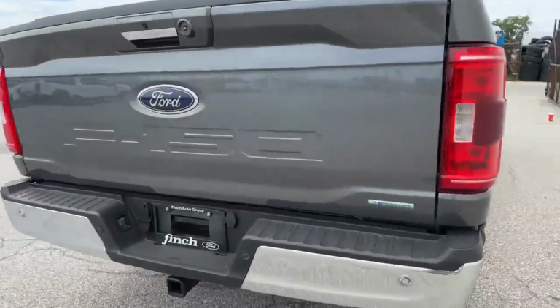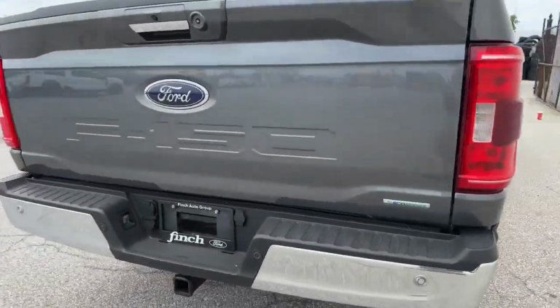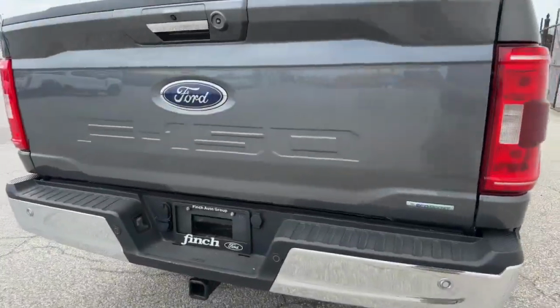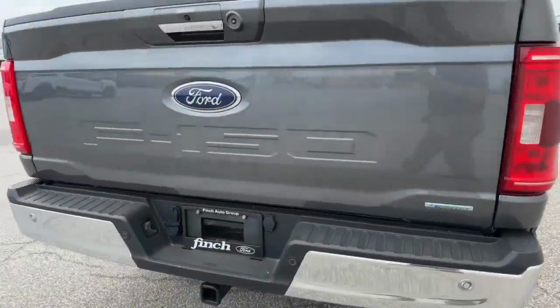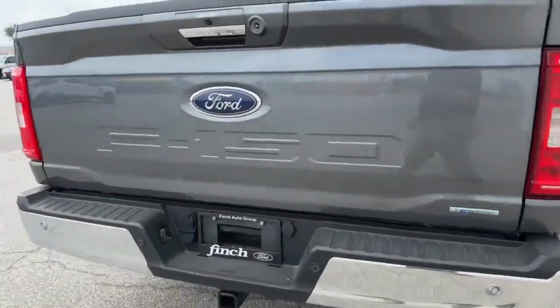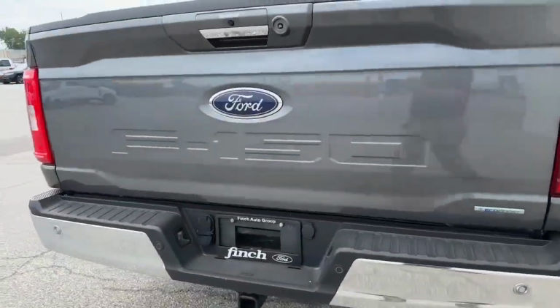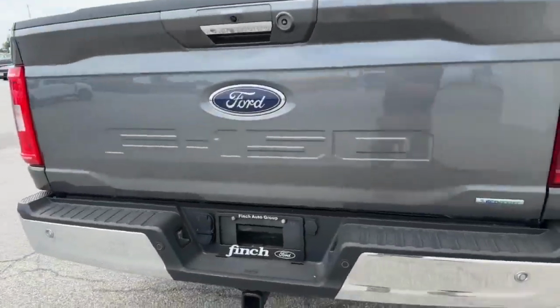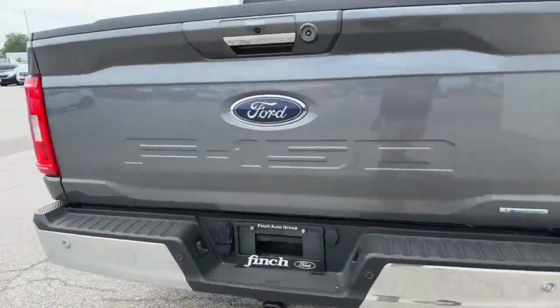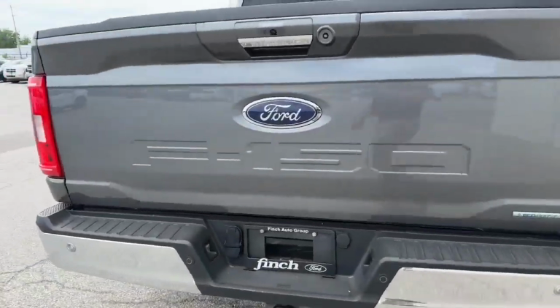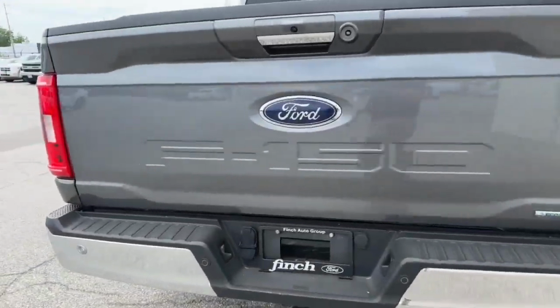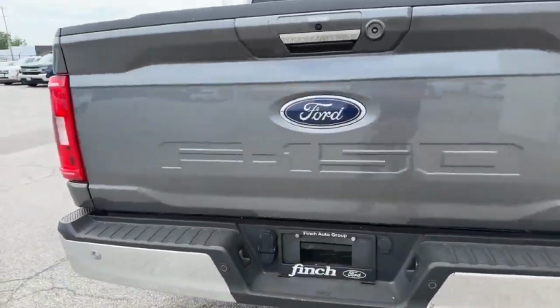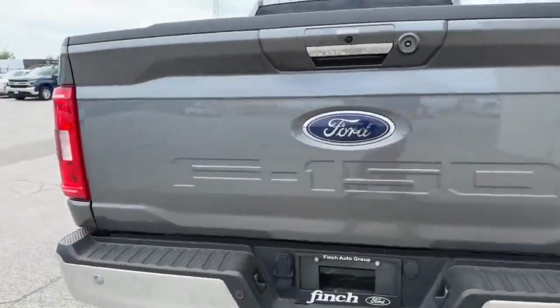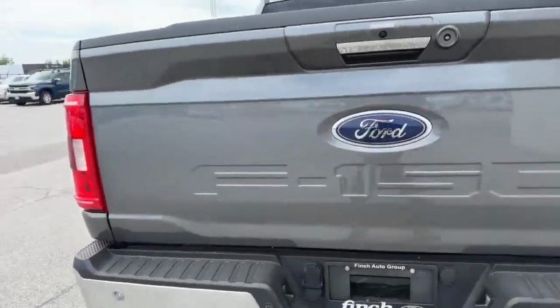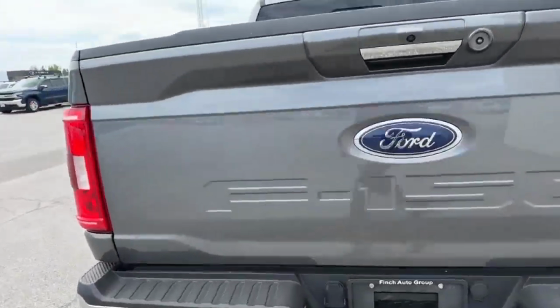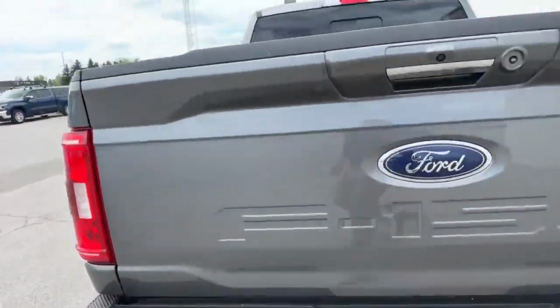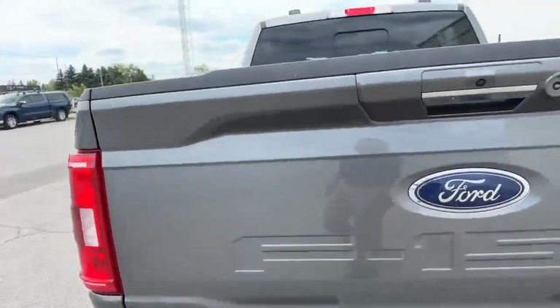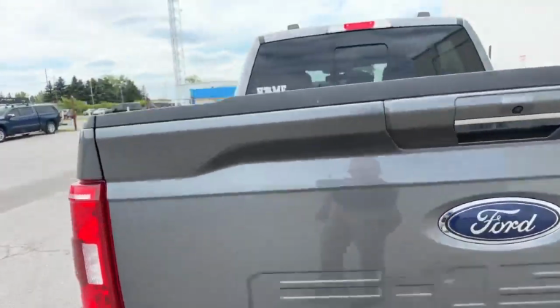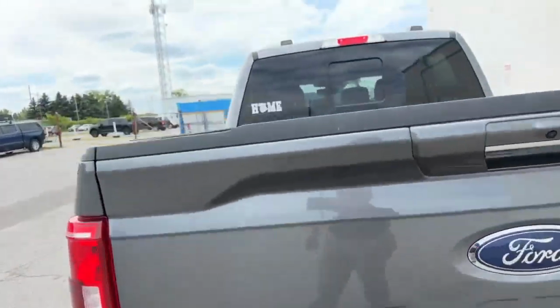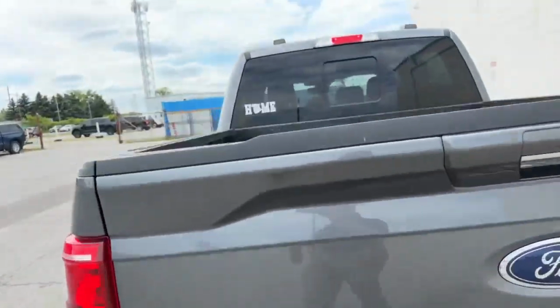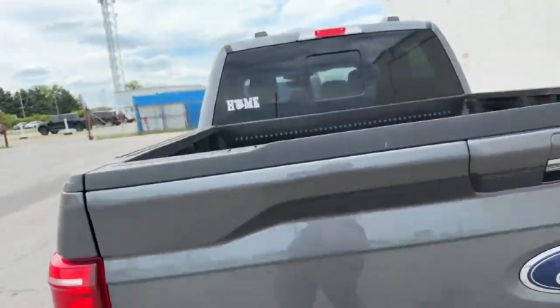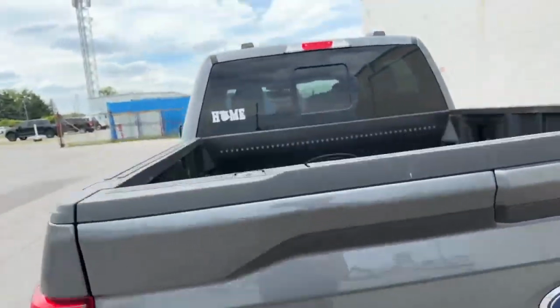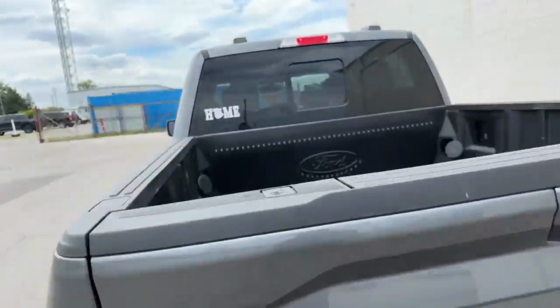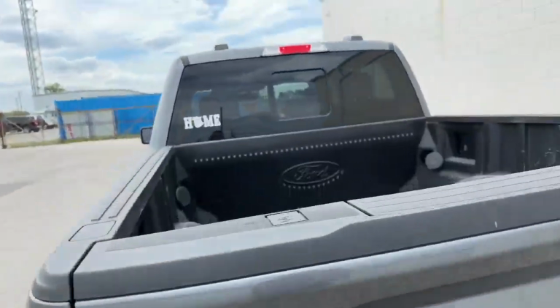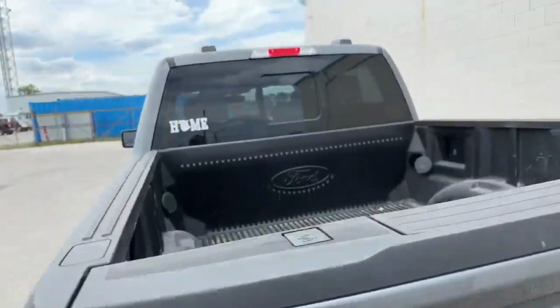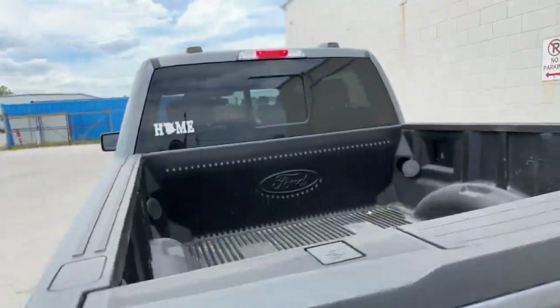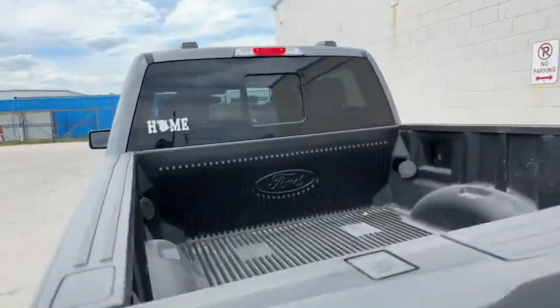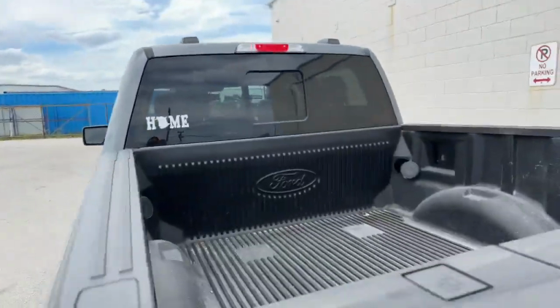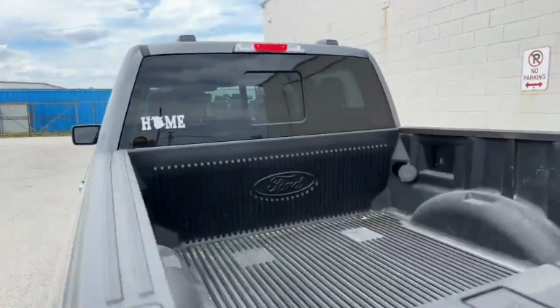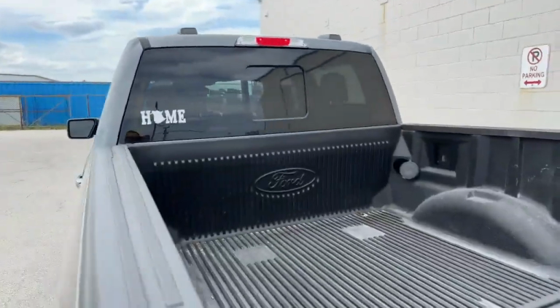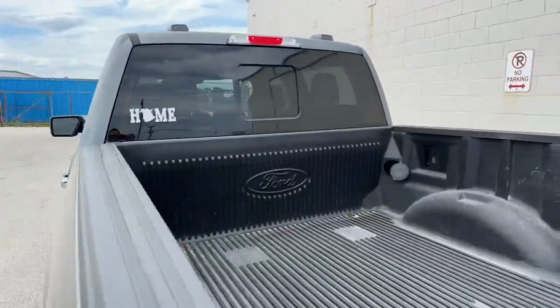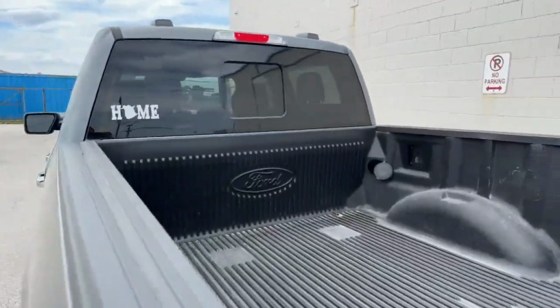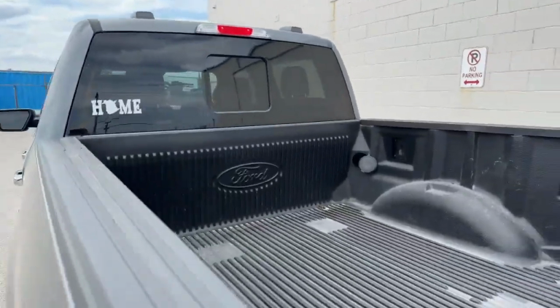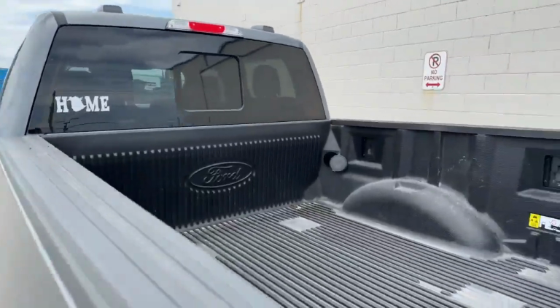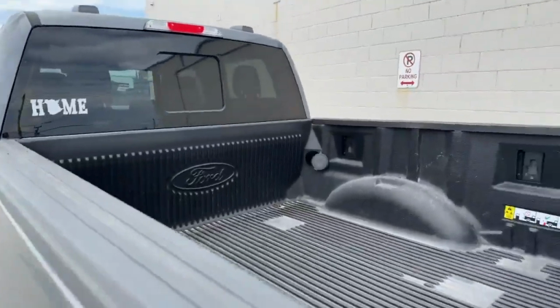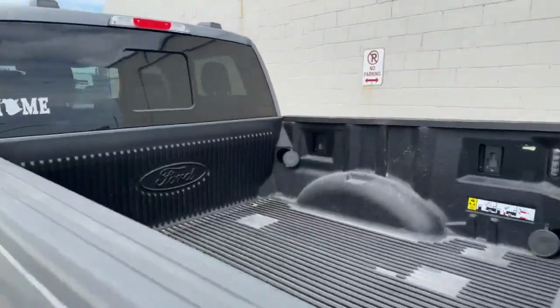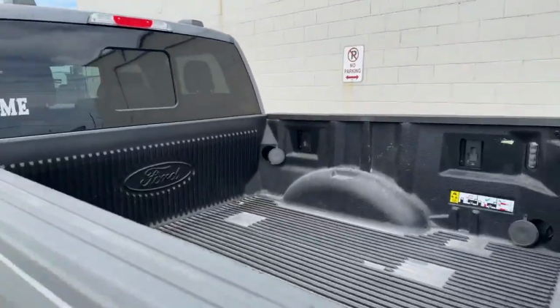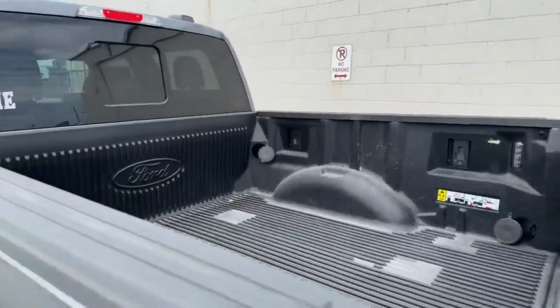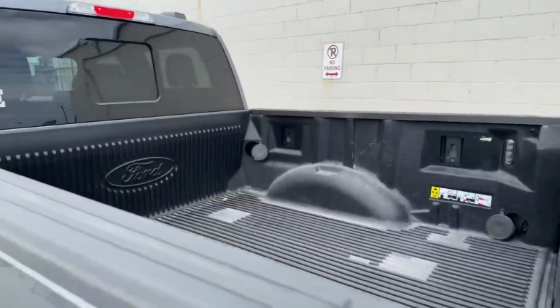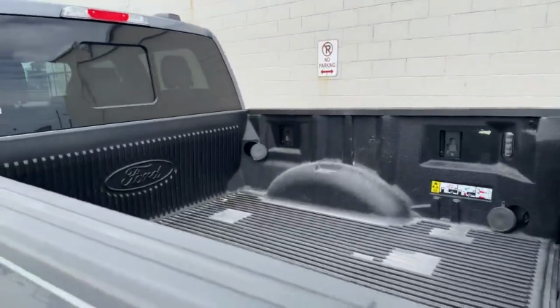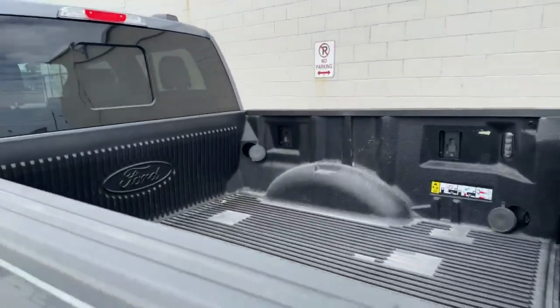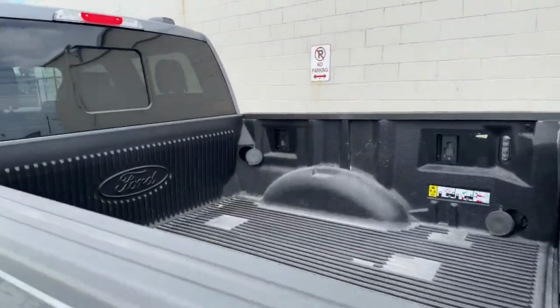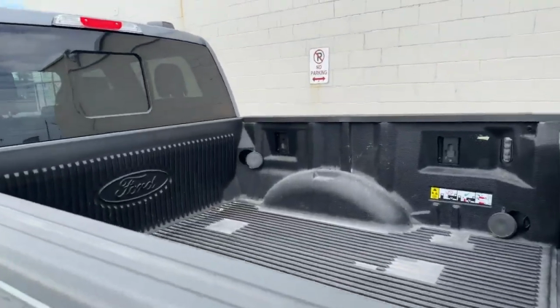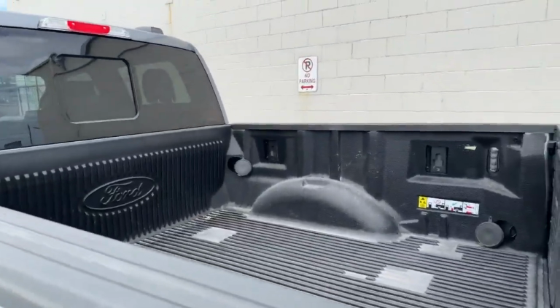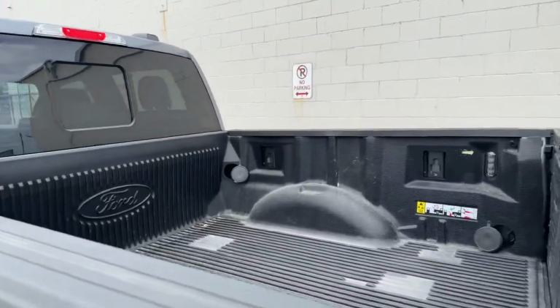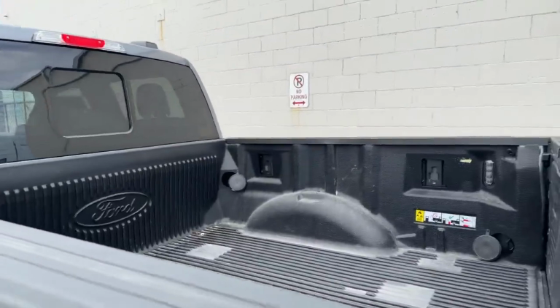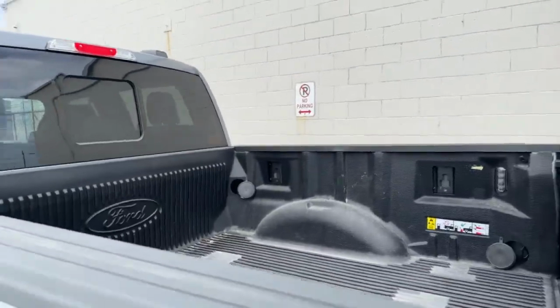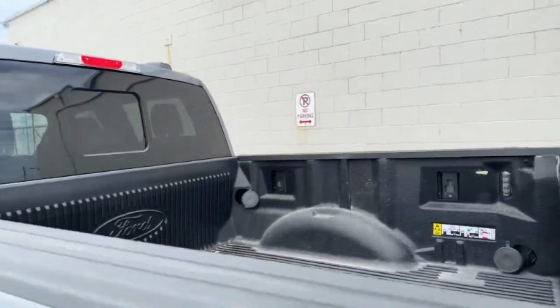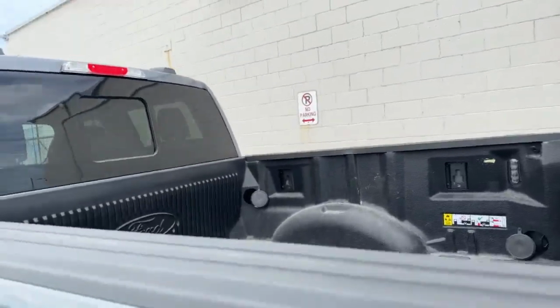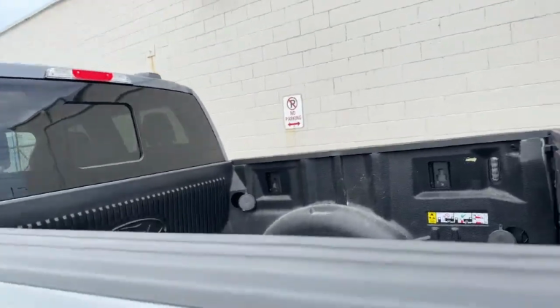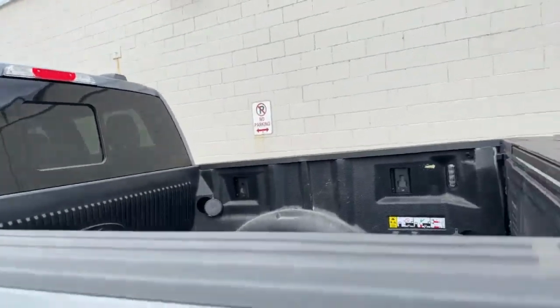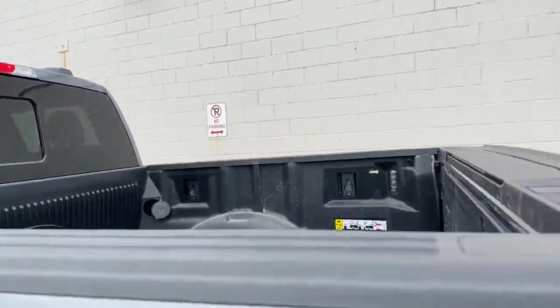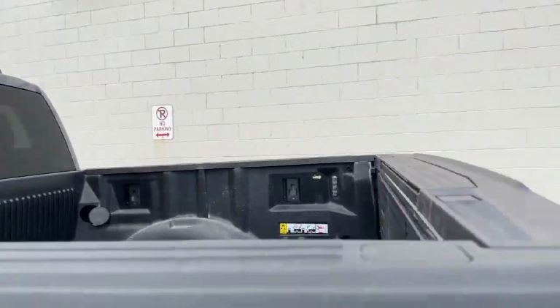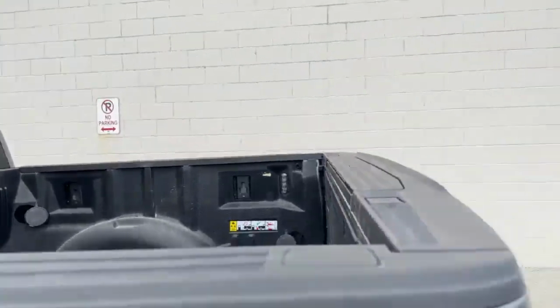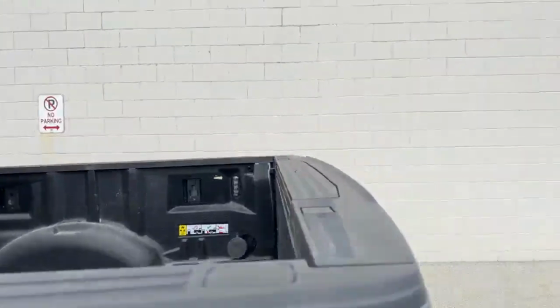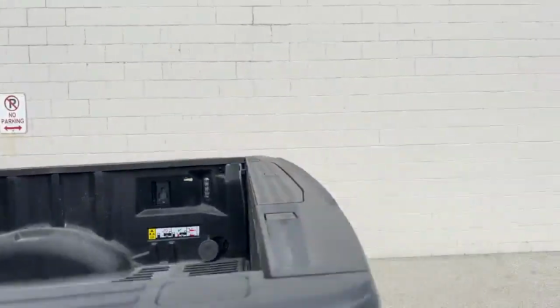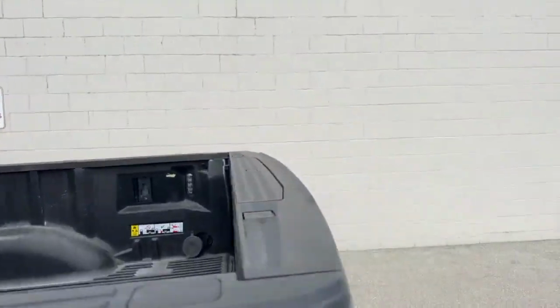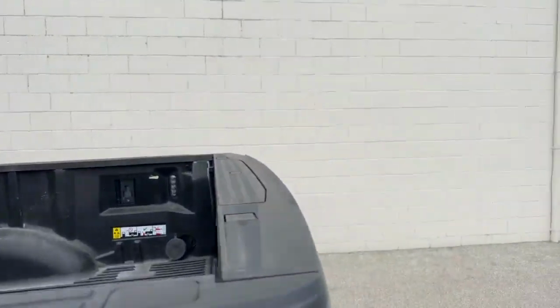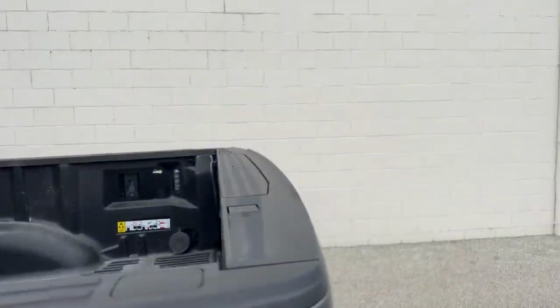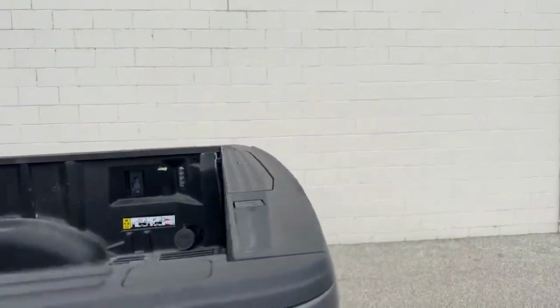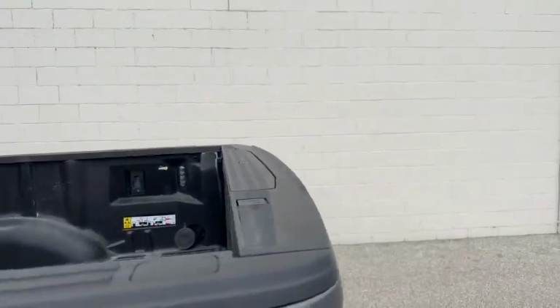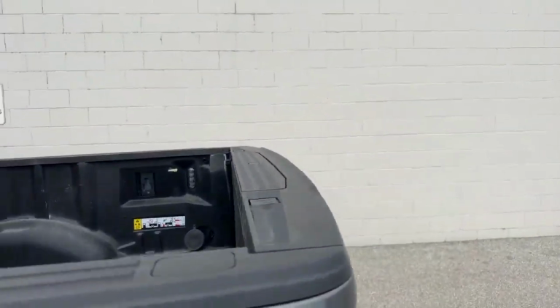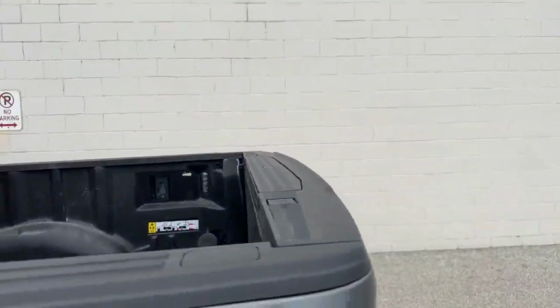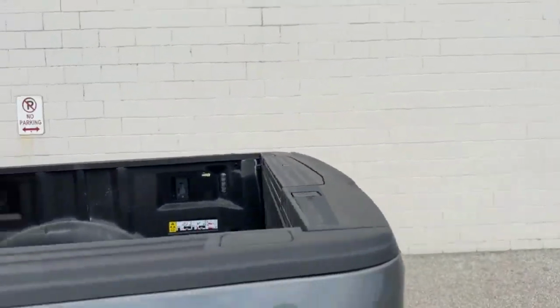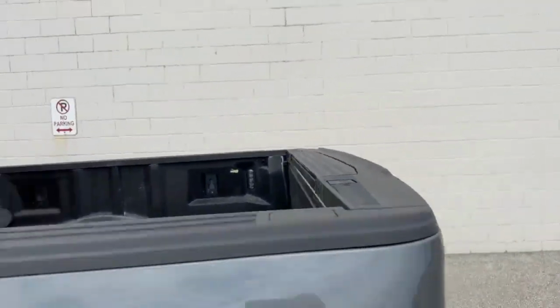This is a 4x4. You do have the box liner as well and the tailgate step.